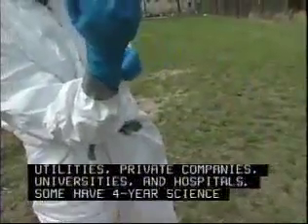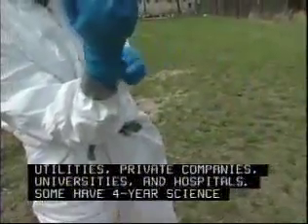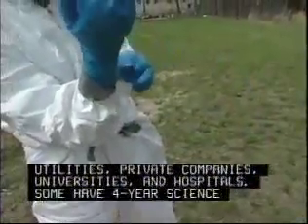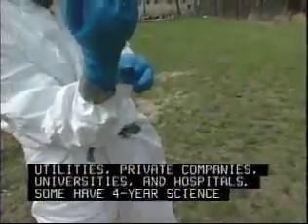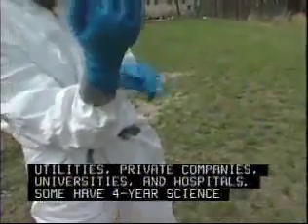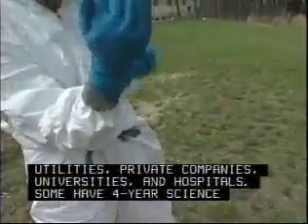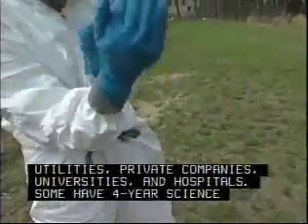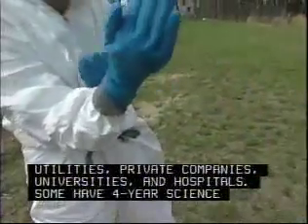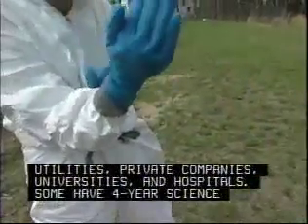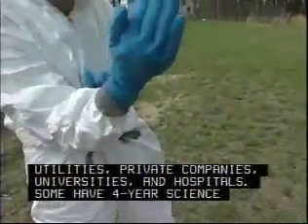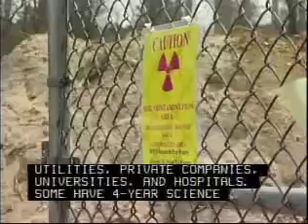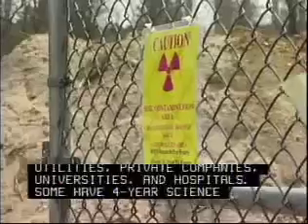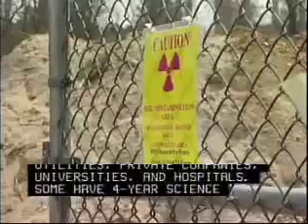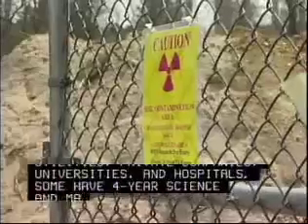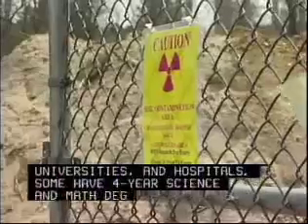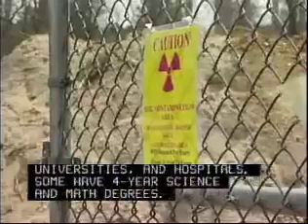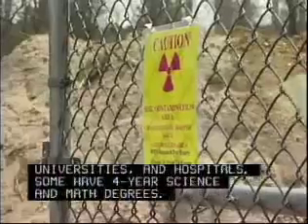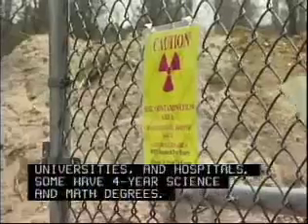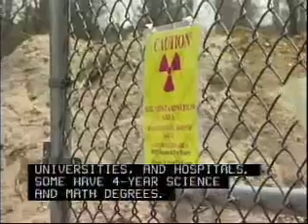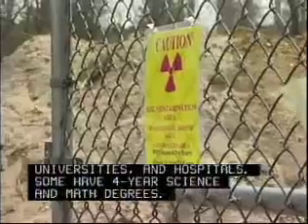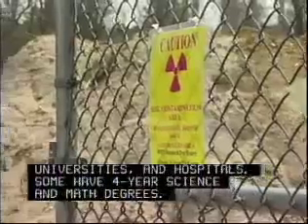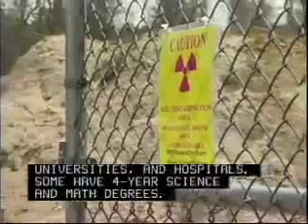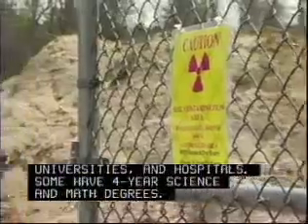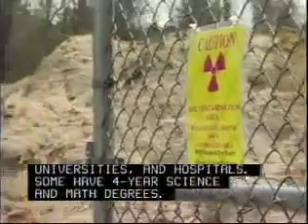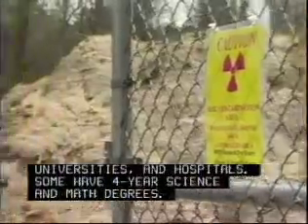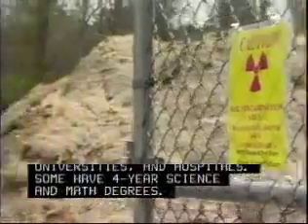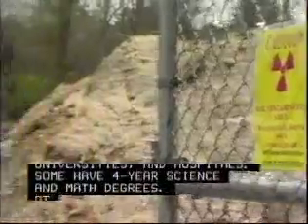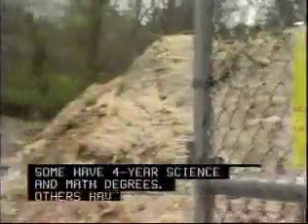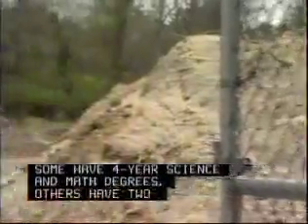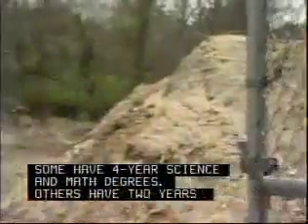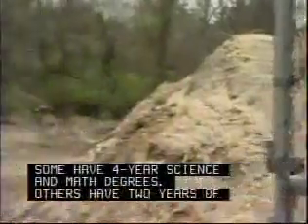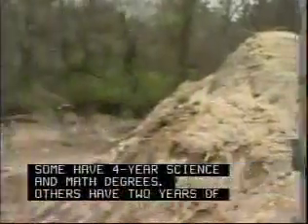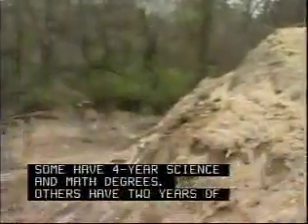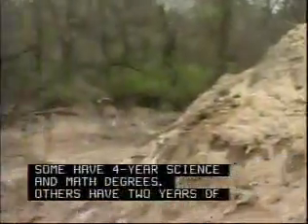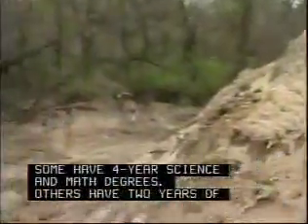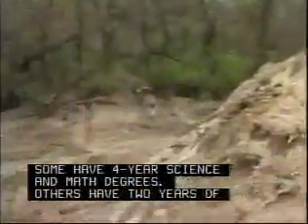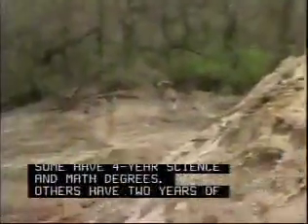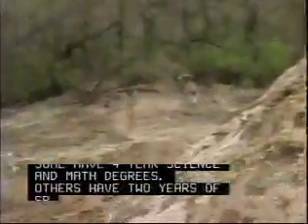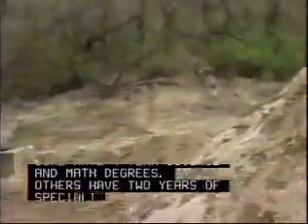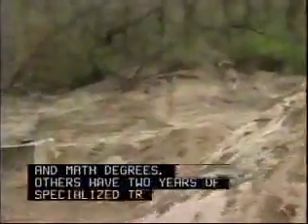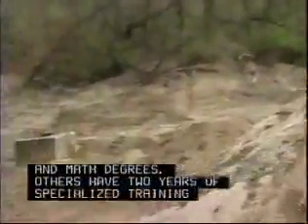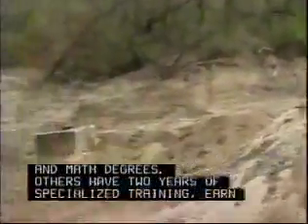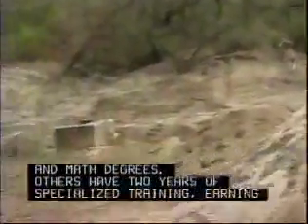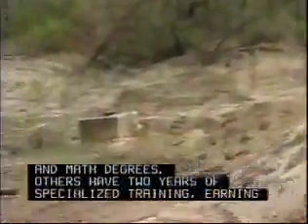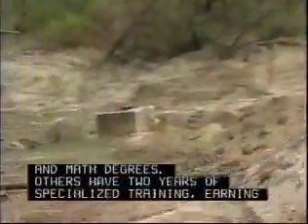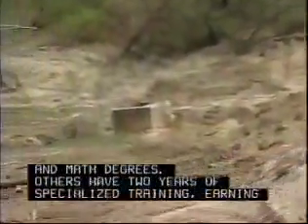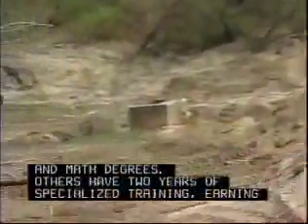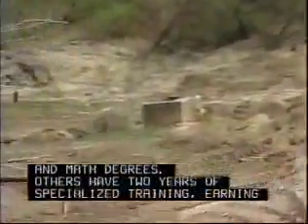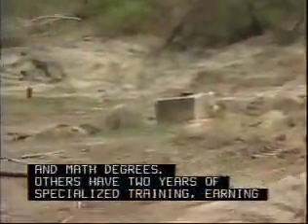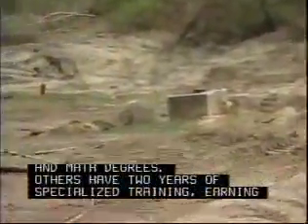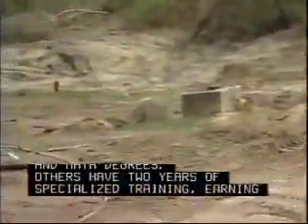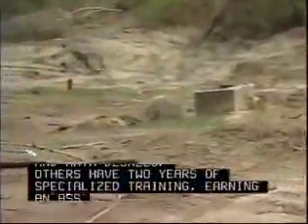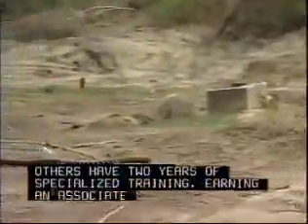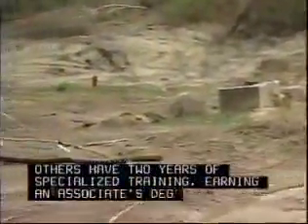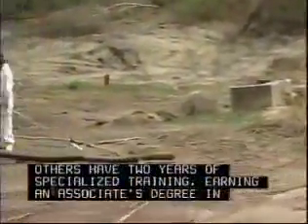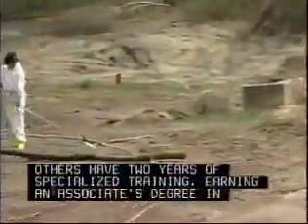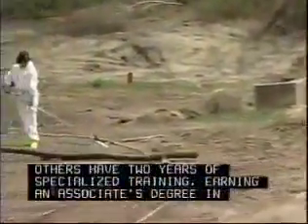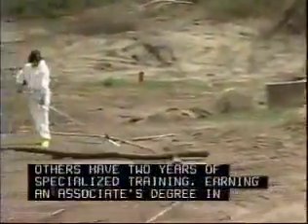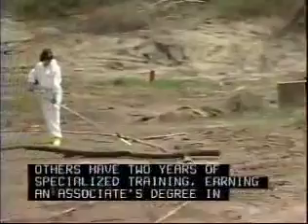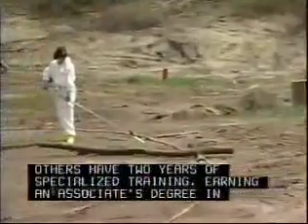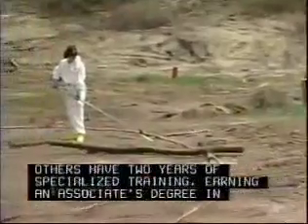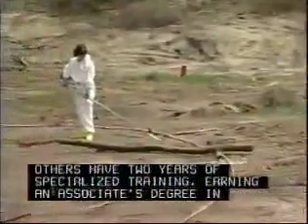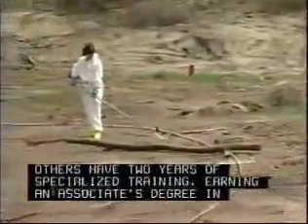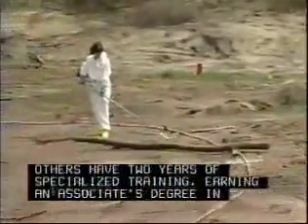Some have four-year science and health degrees, others have three years of specialized training, or nuclear associate degrees.